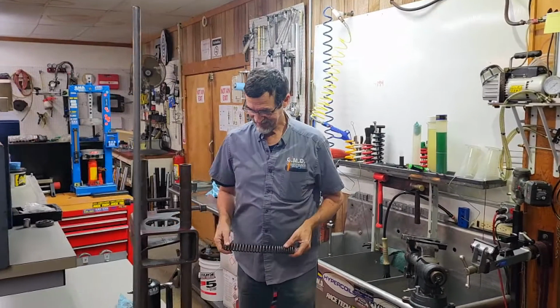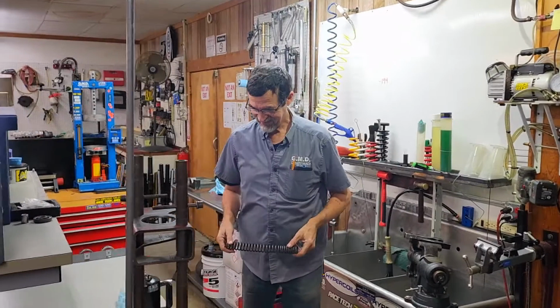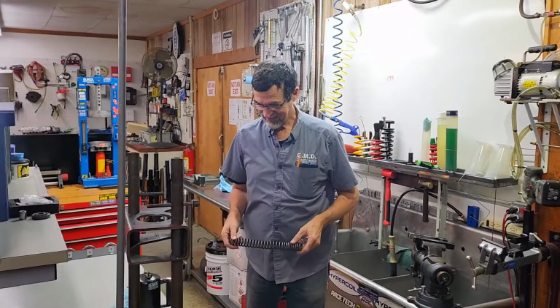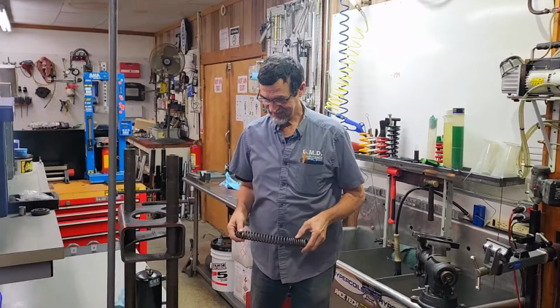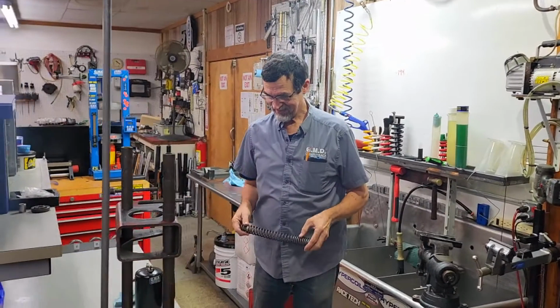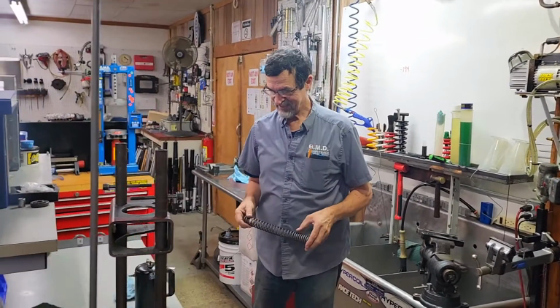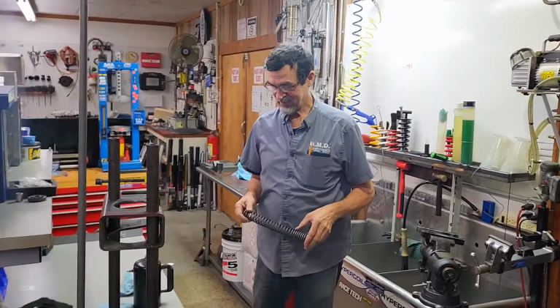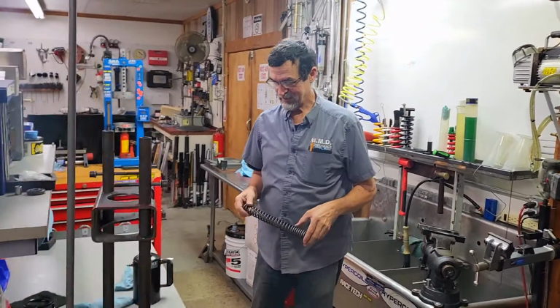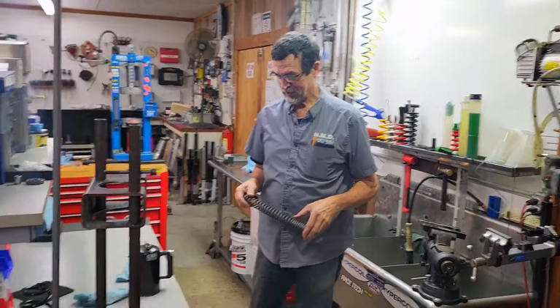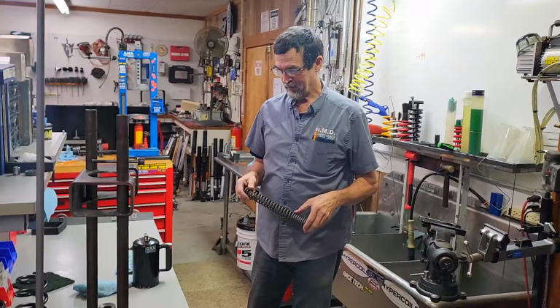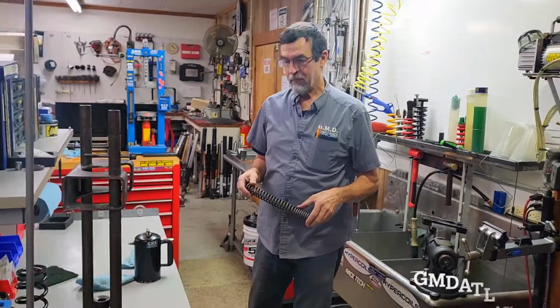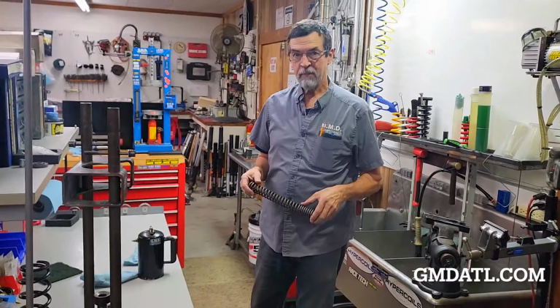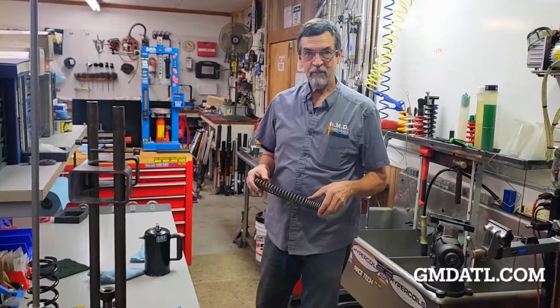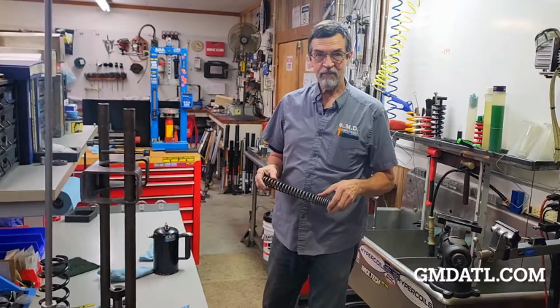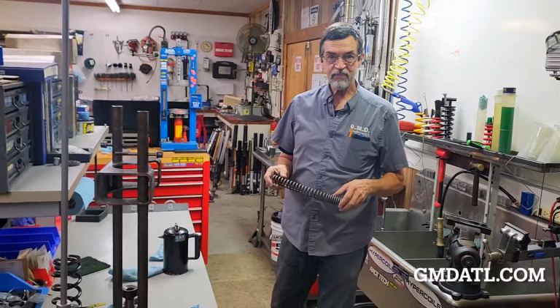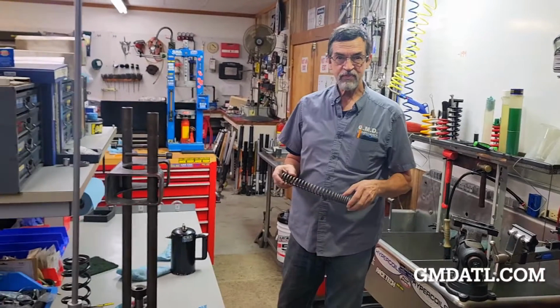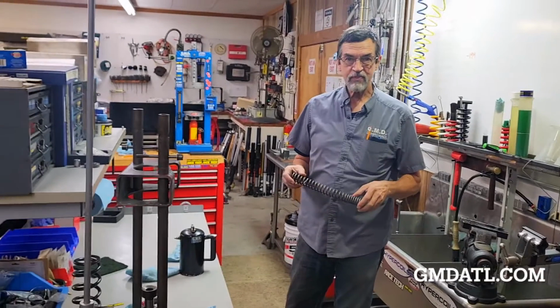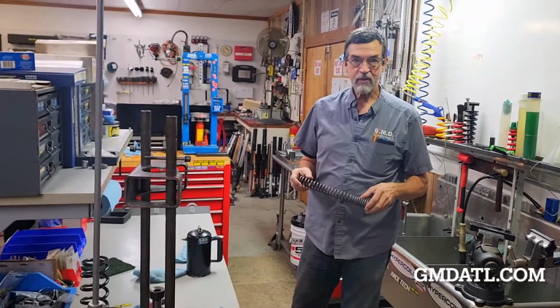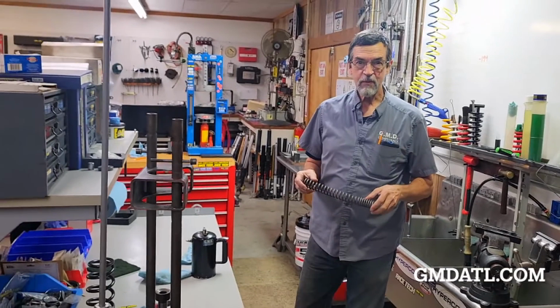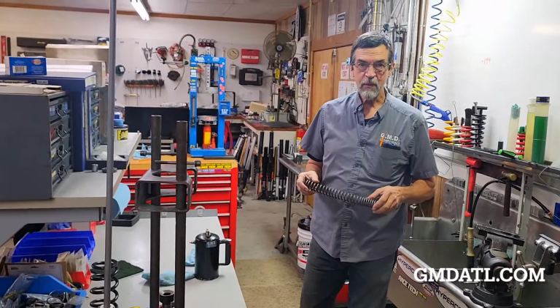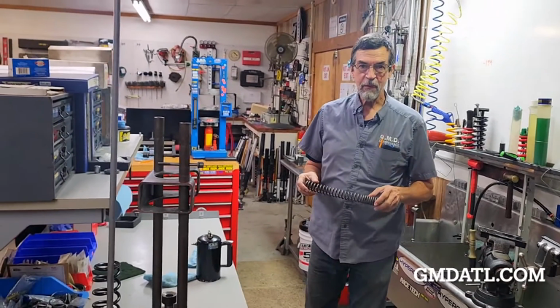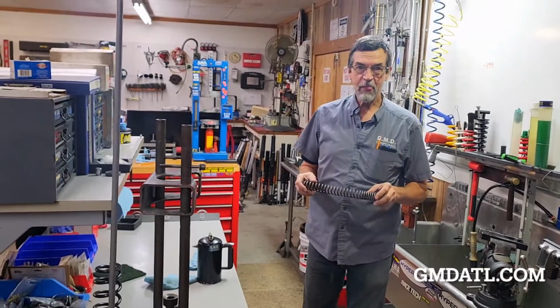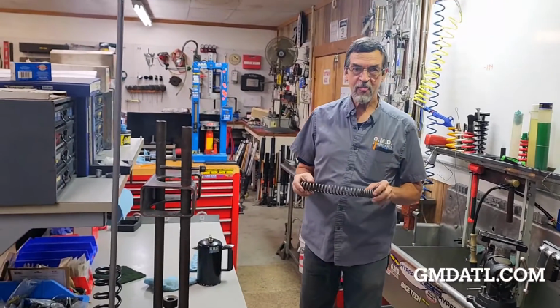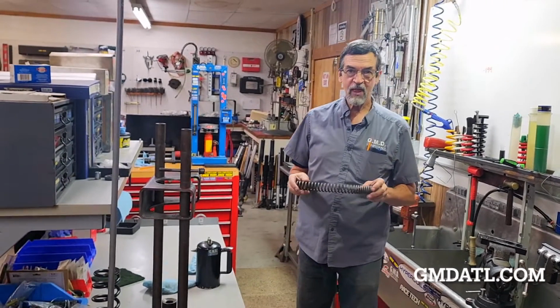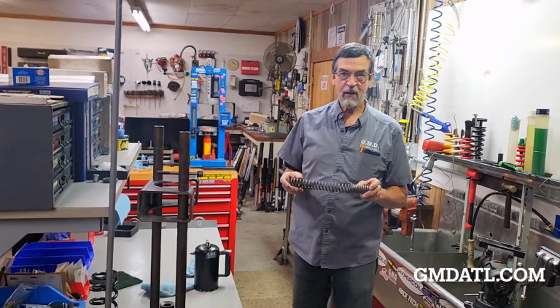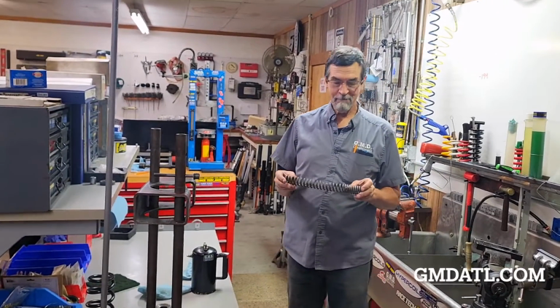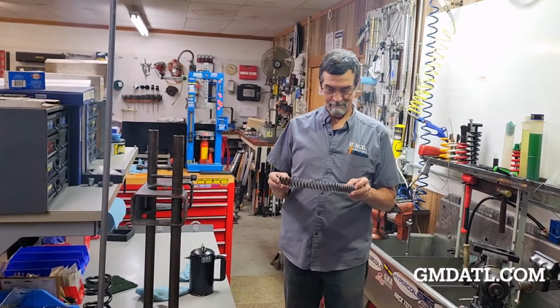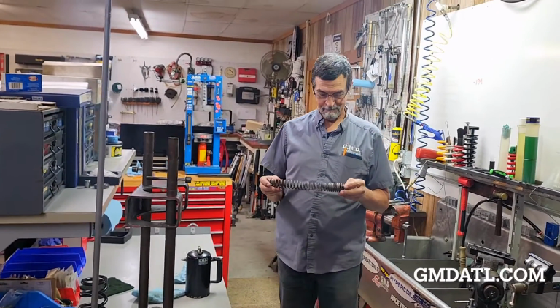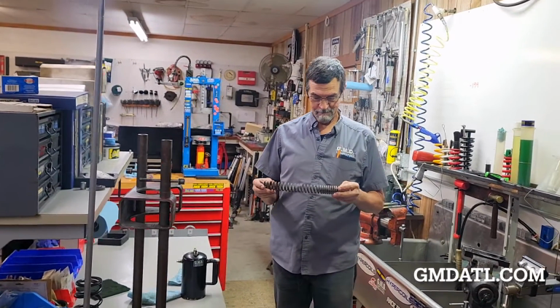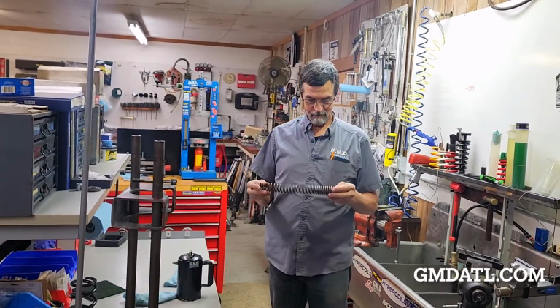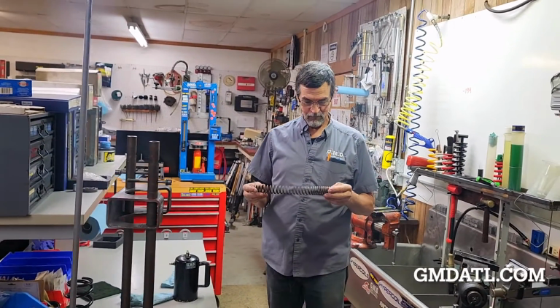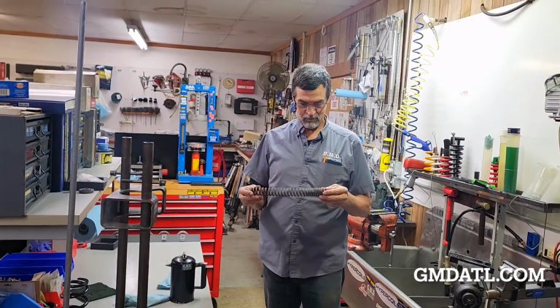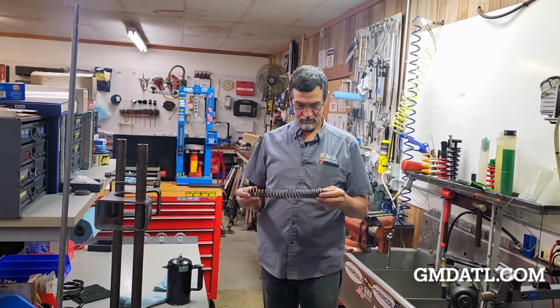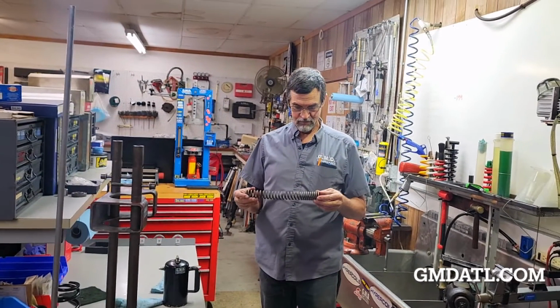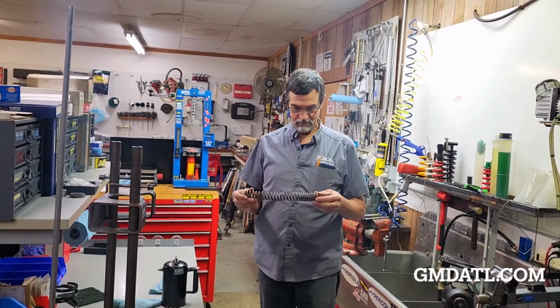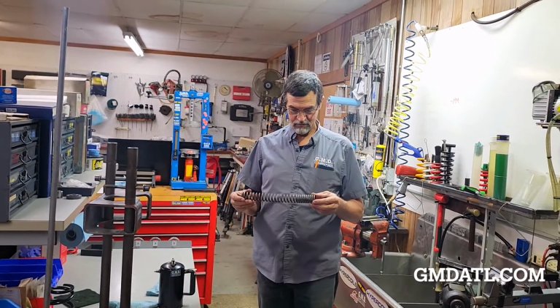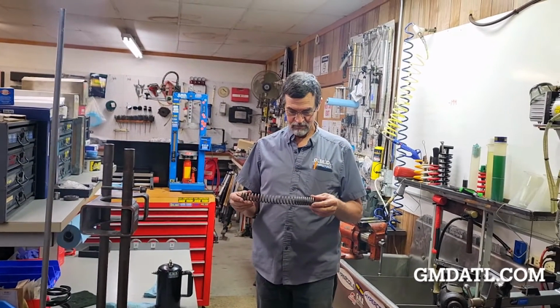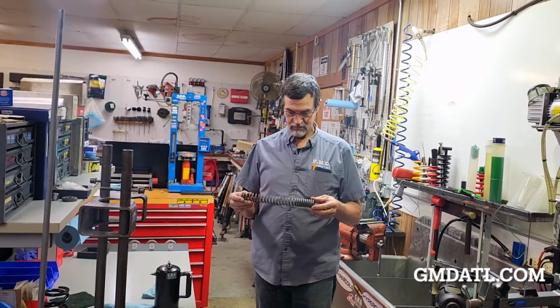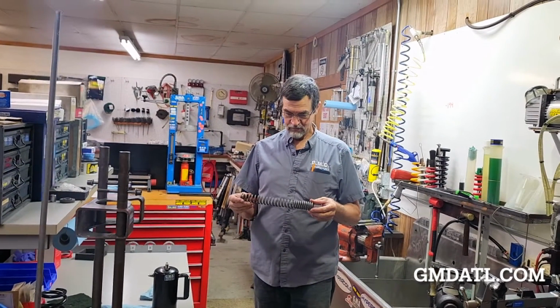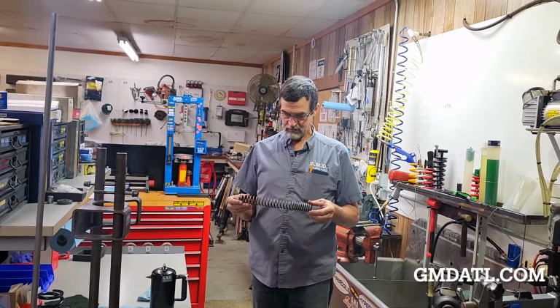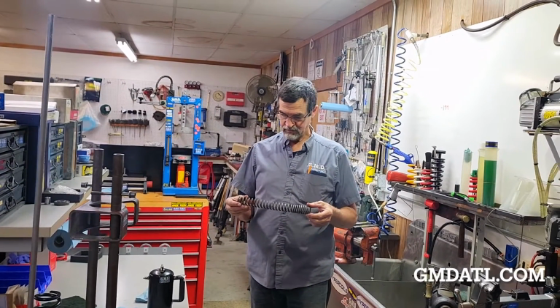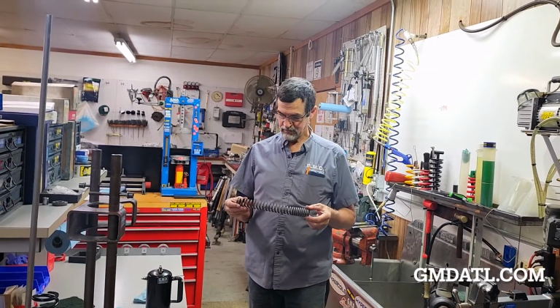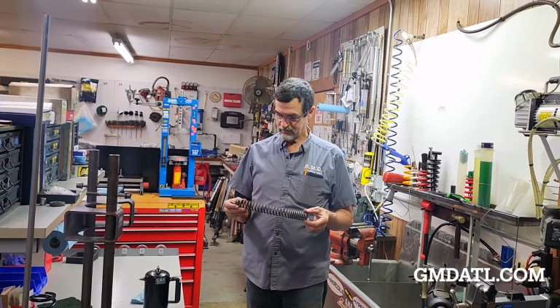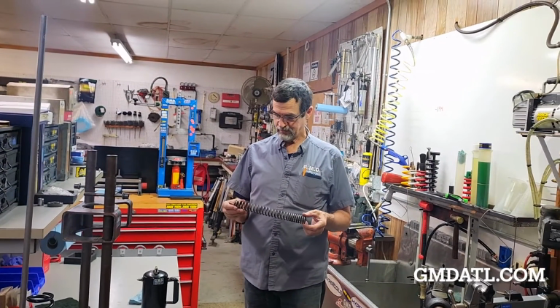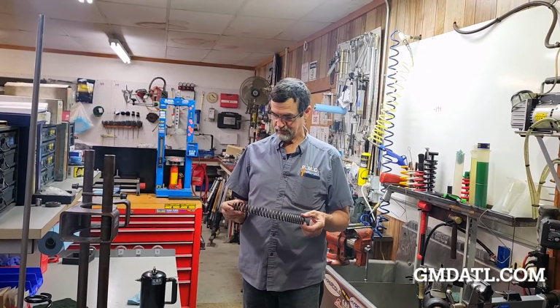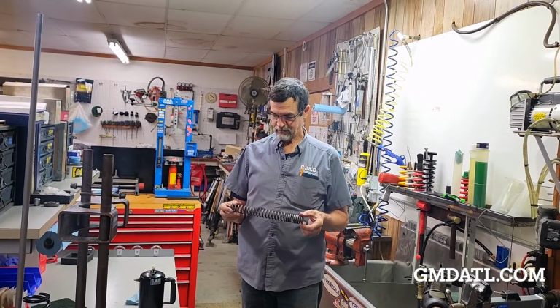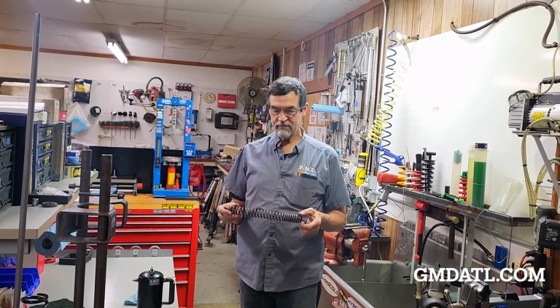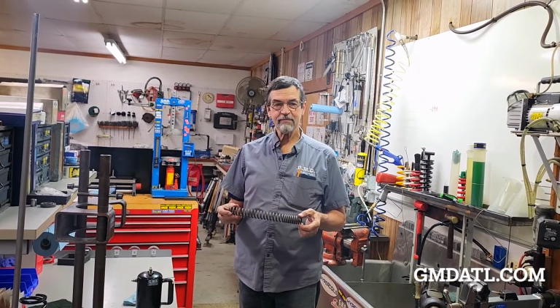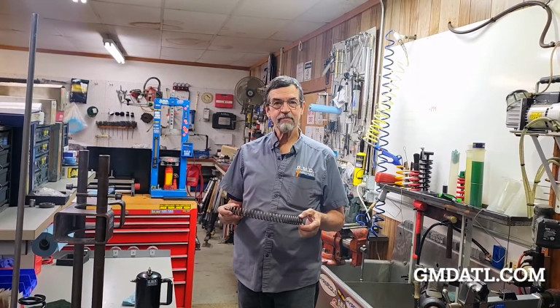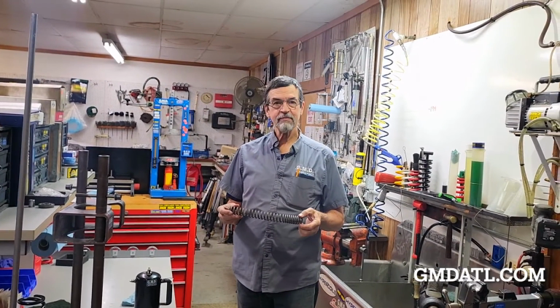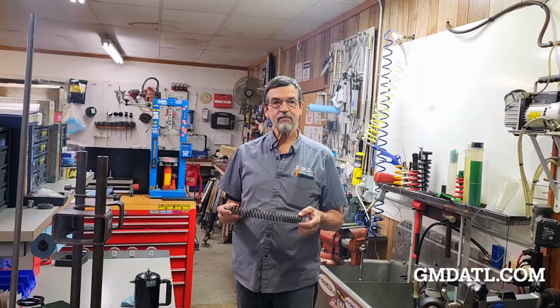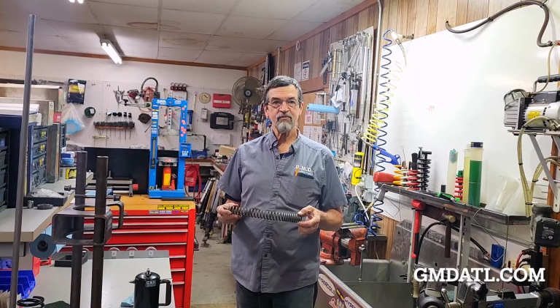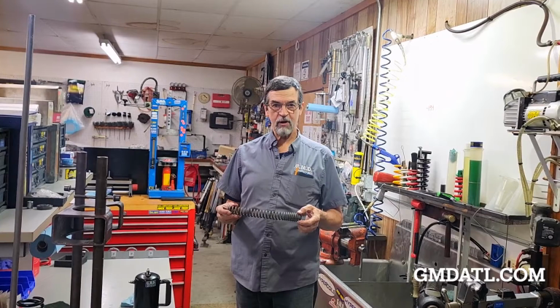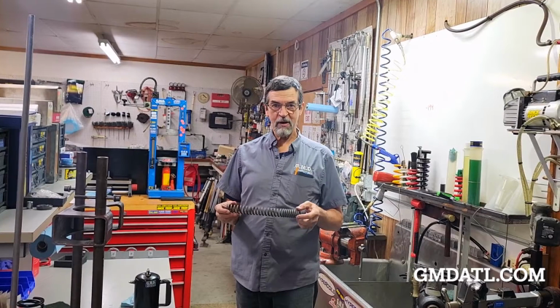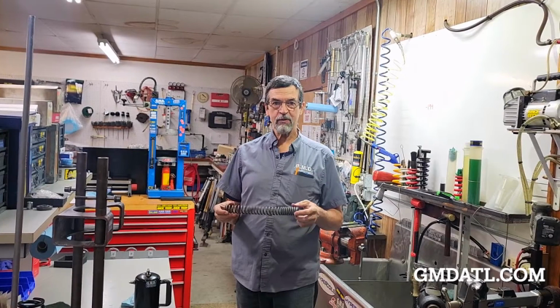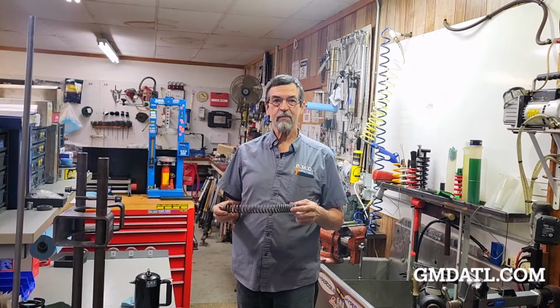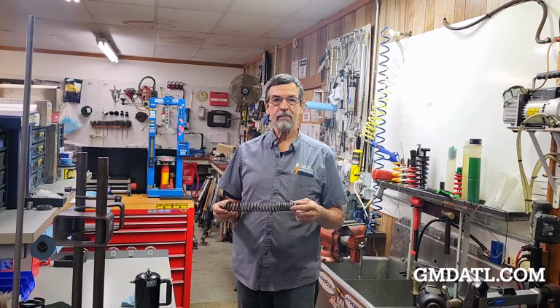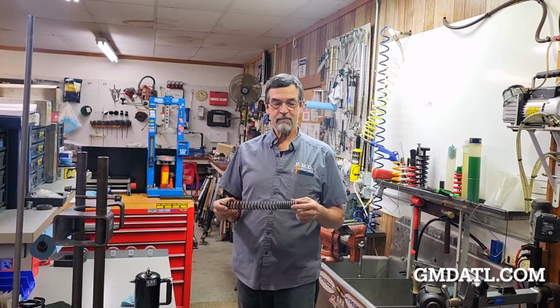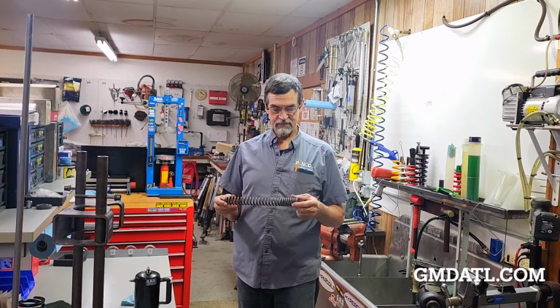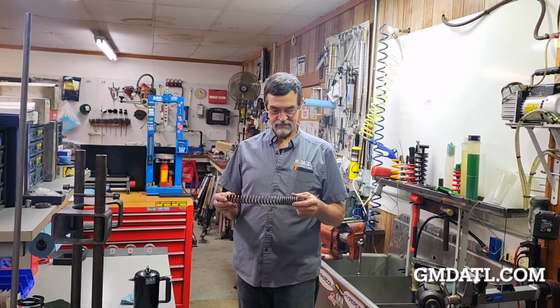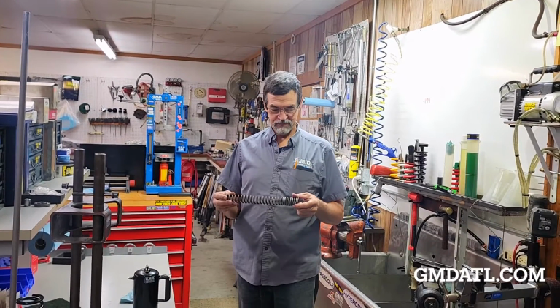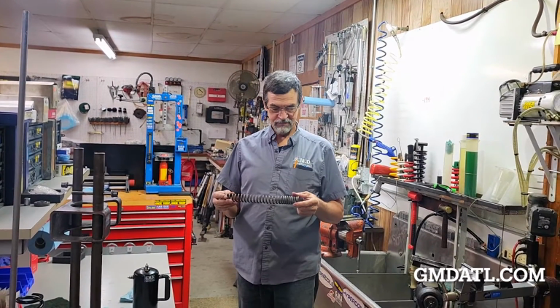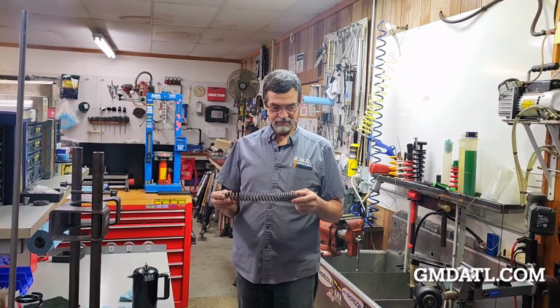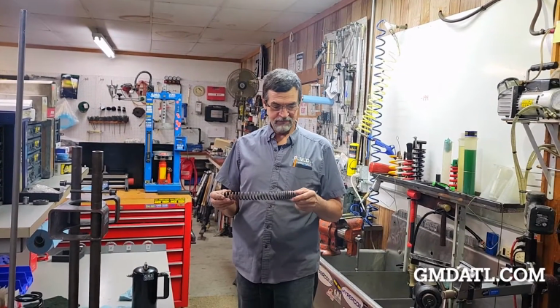This is an episode of Dave's Garage. We're on location today at GMD CompuTrack up in Fairmont, Georgia.